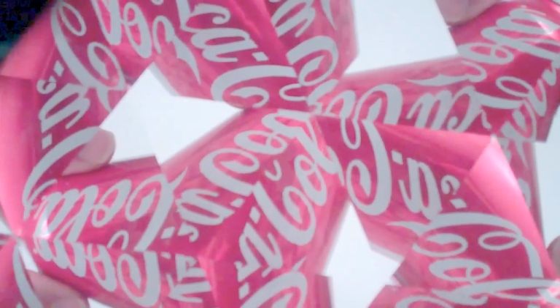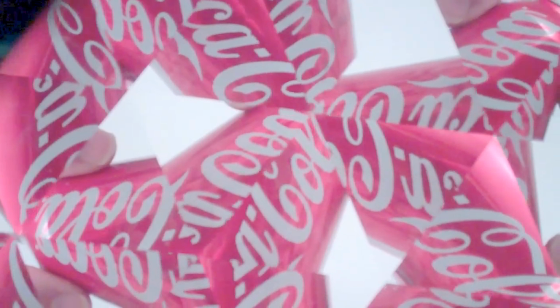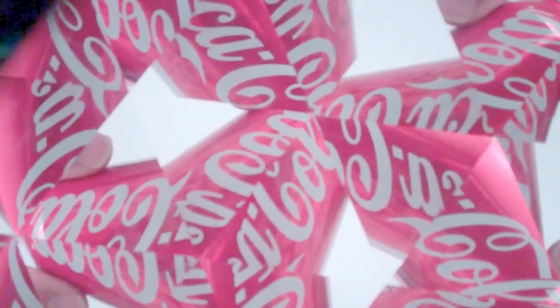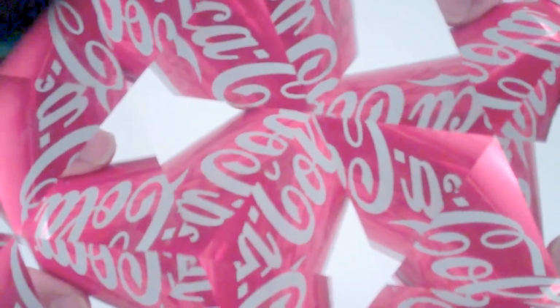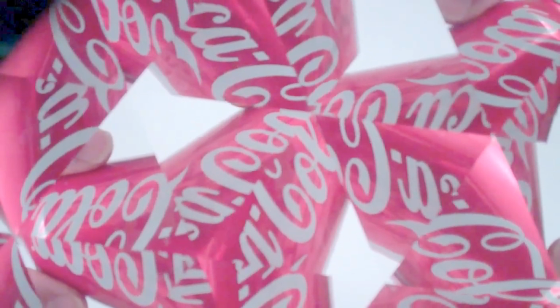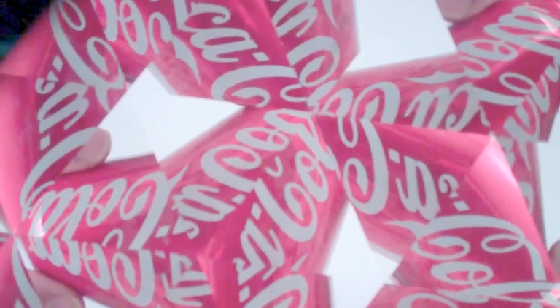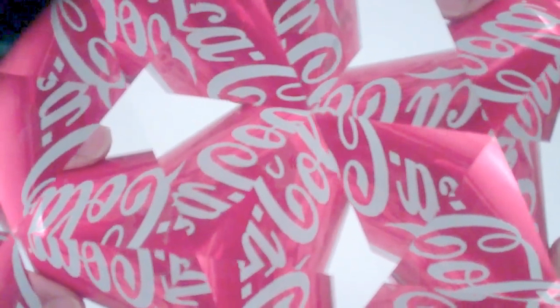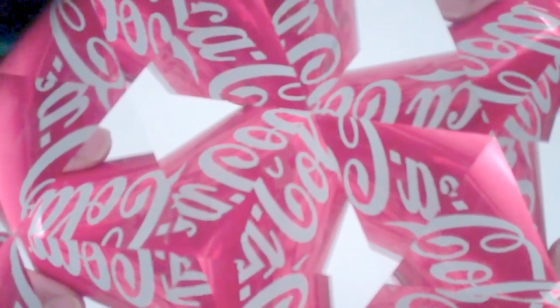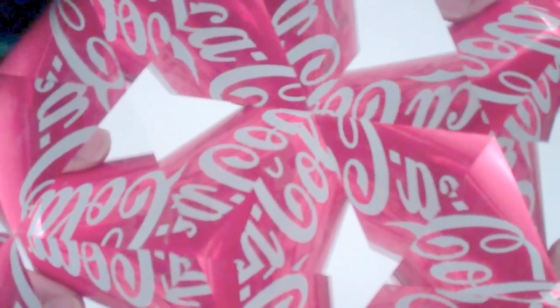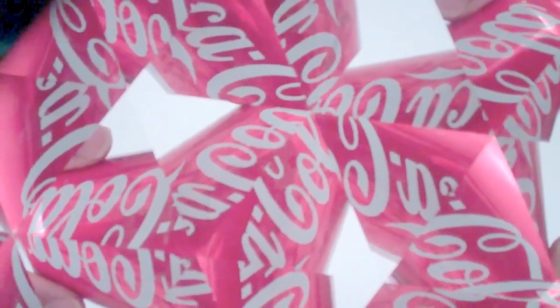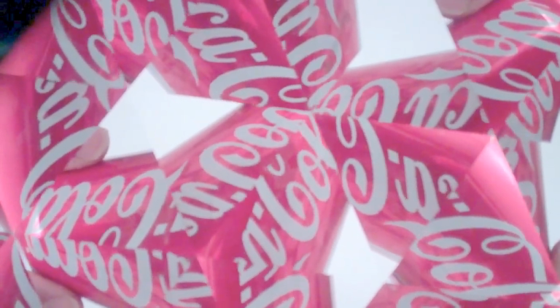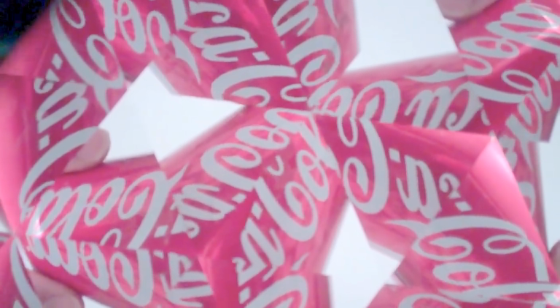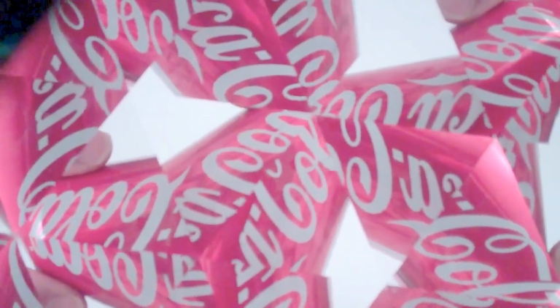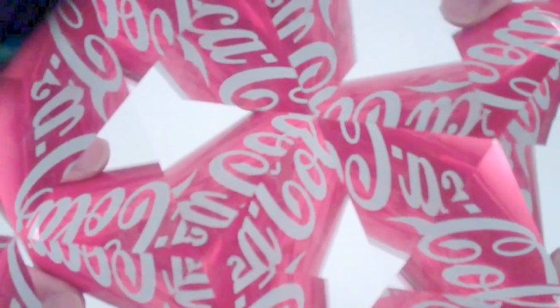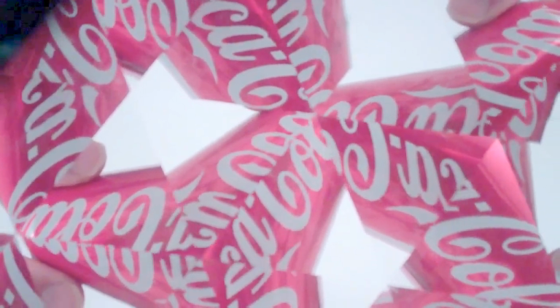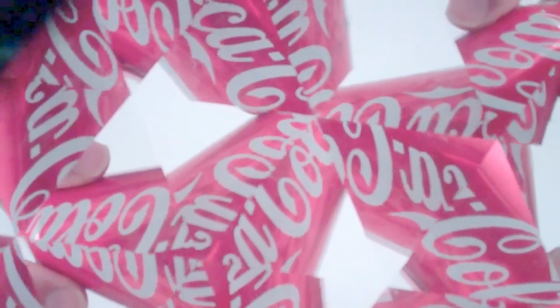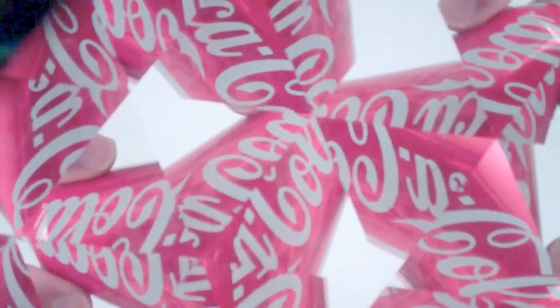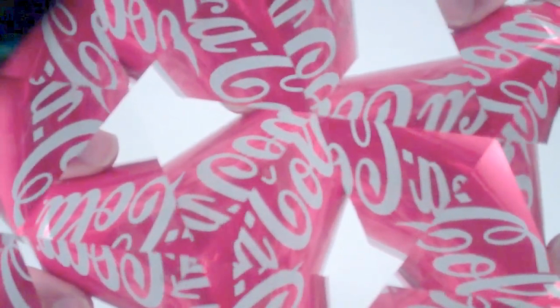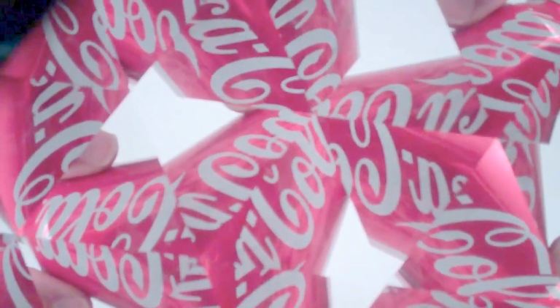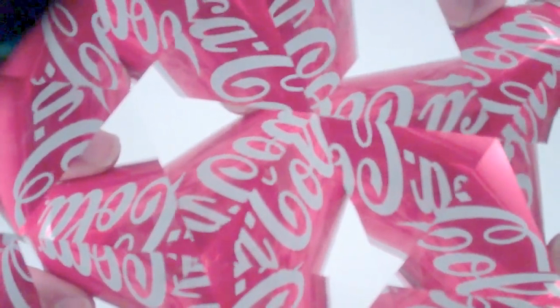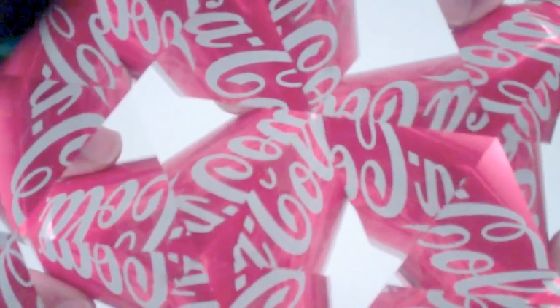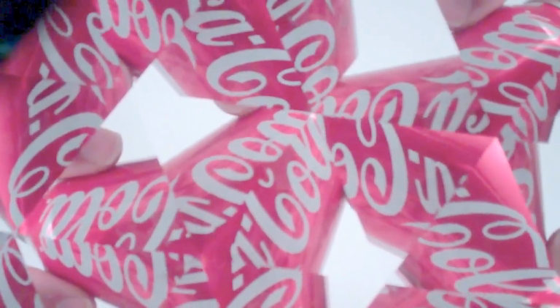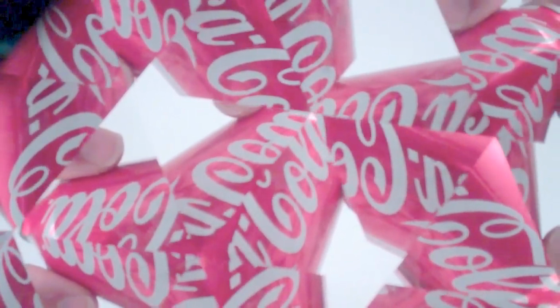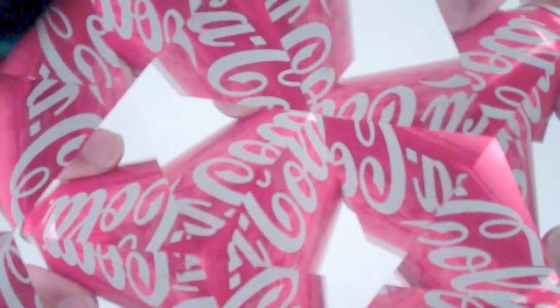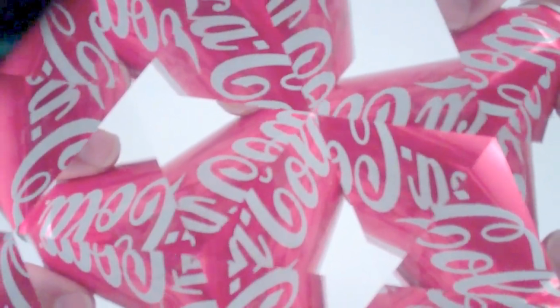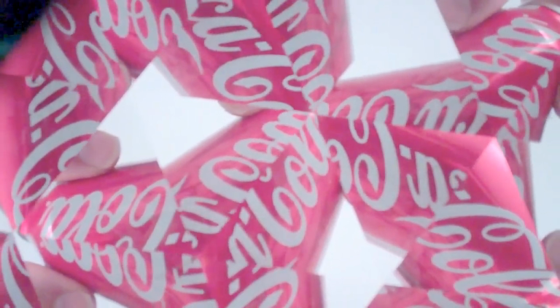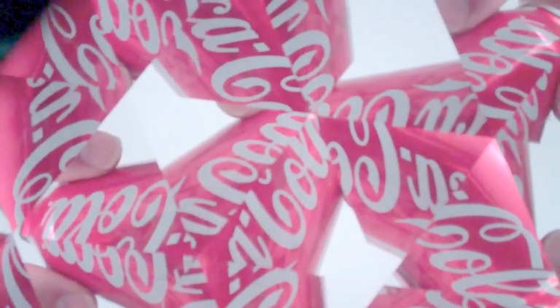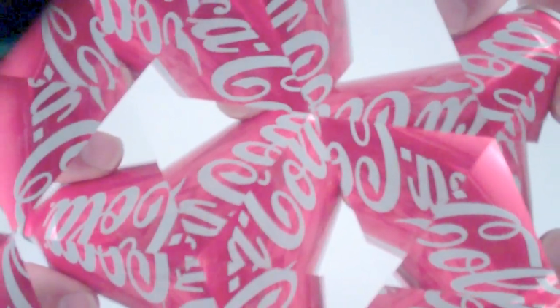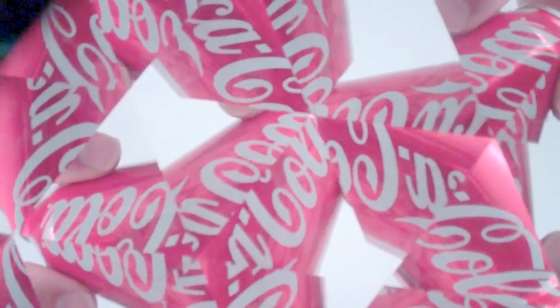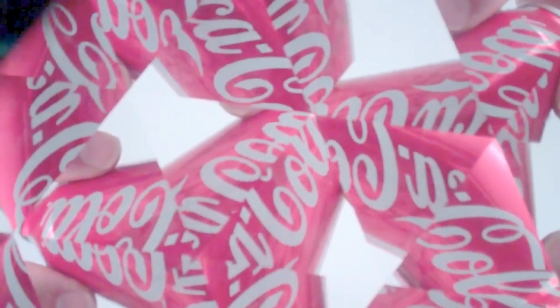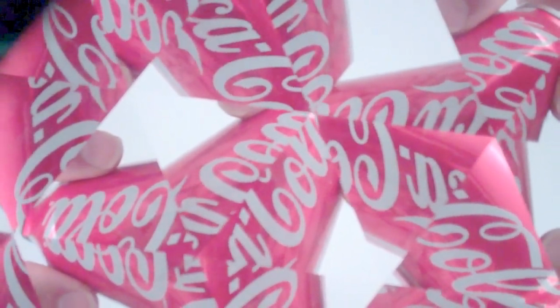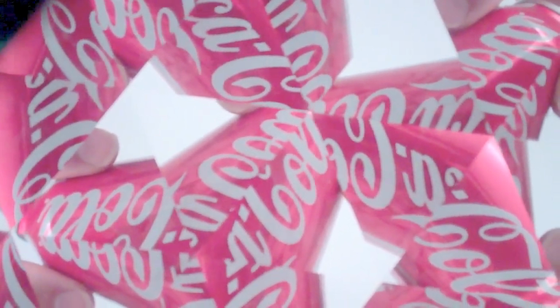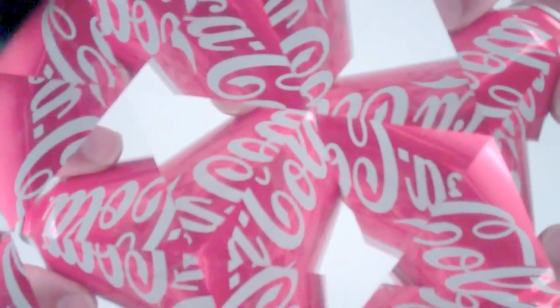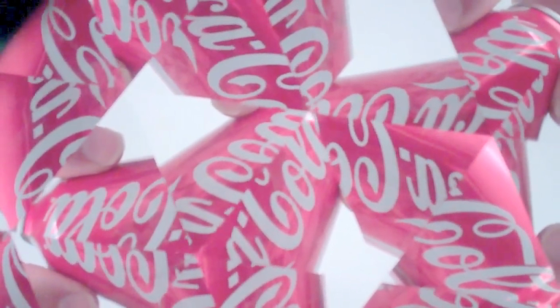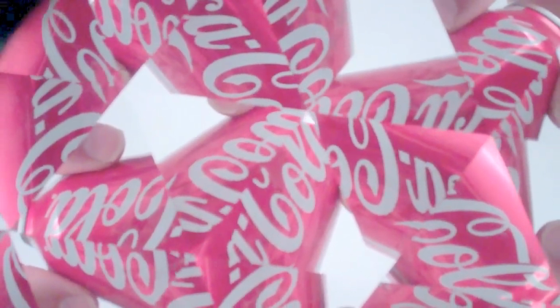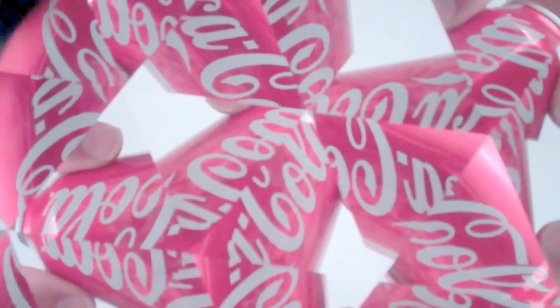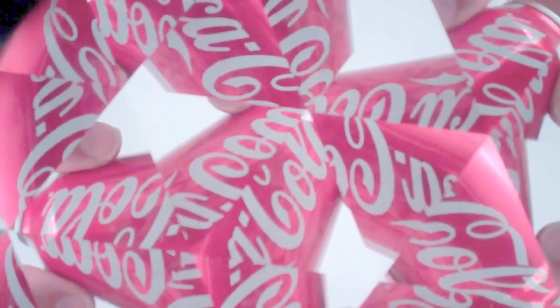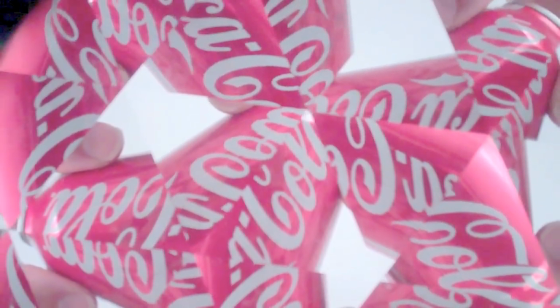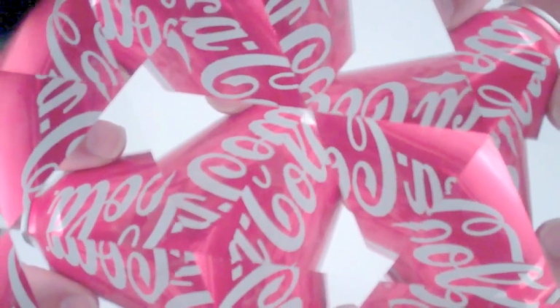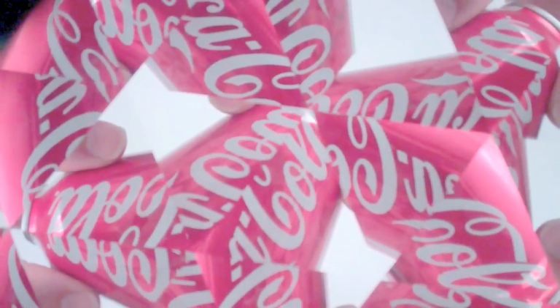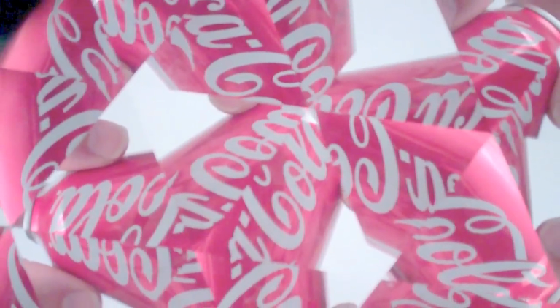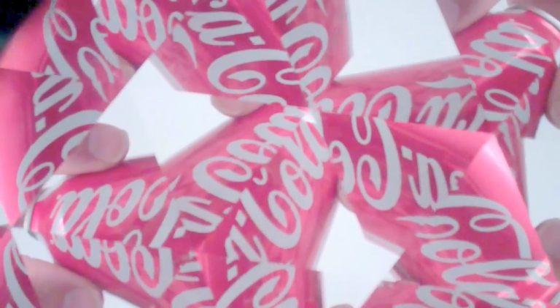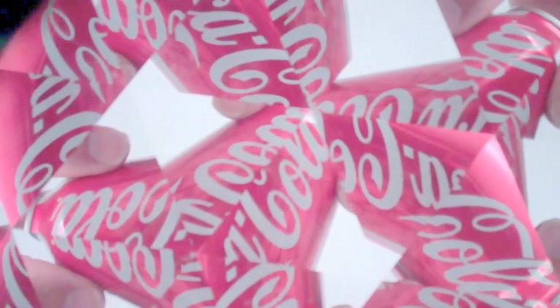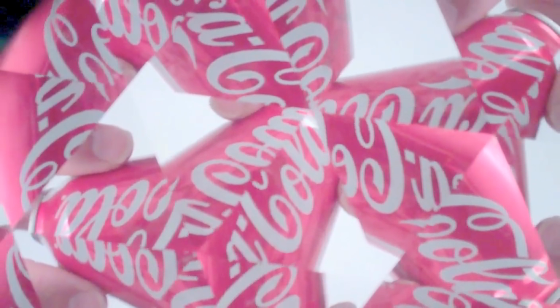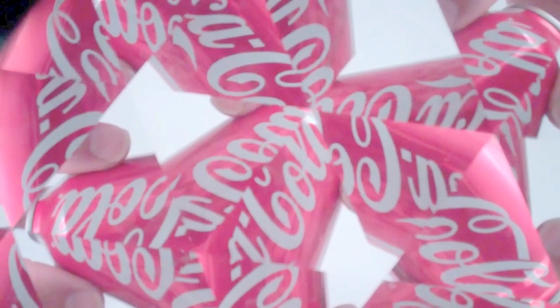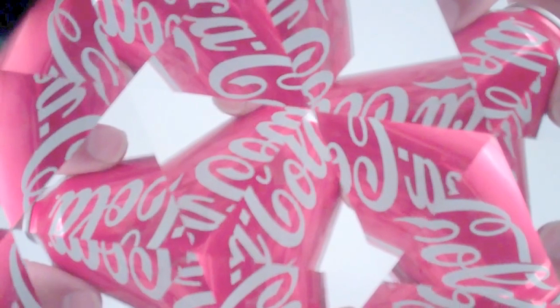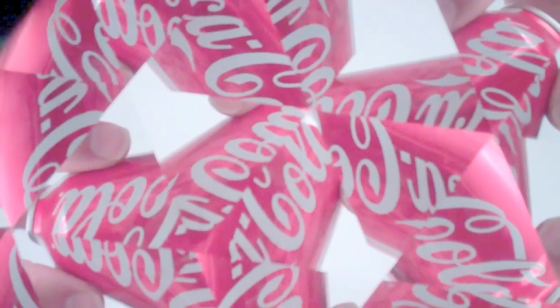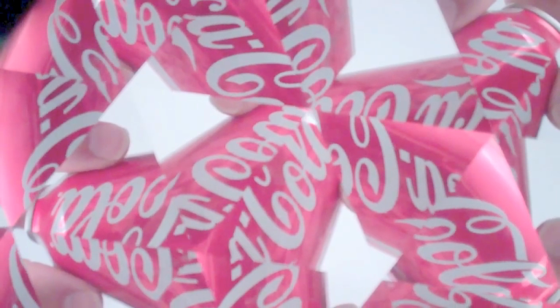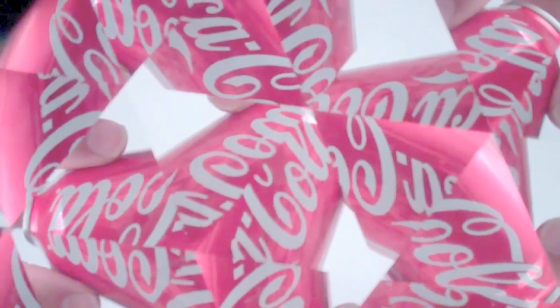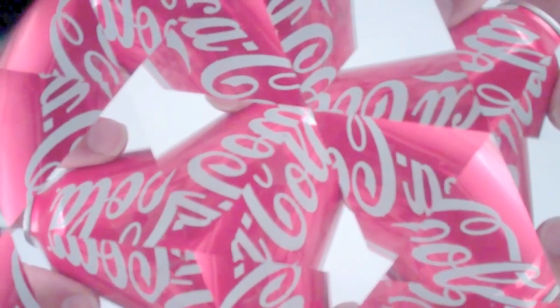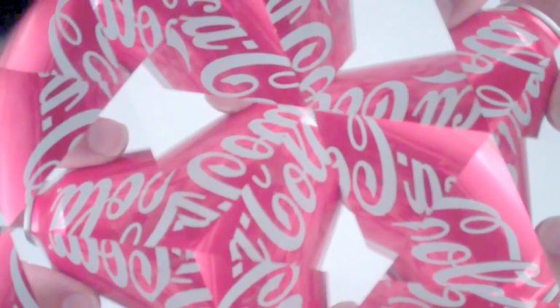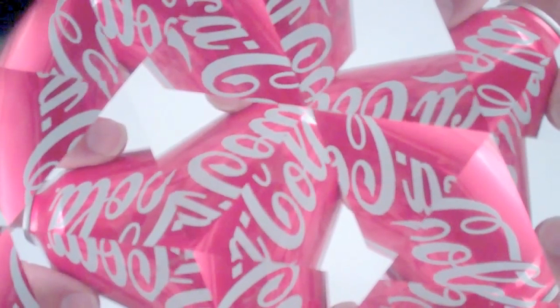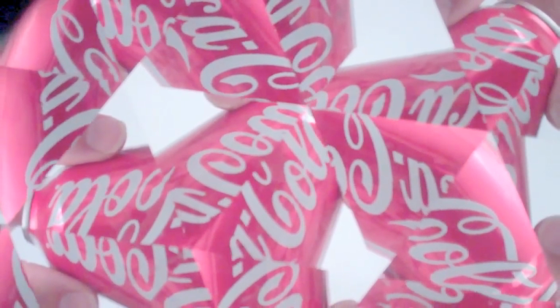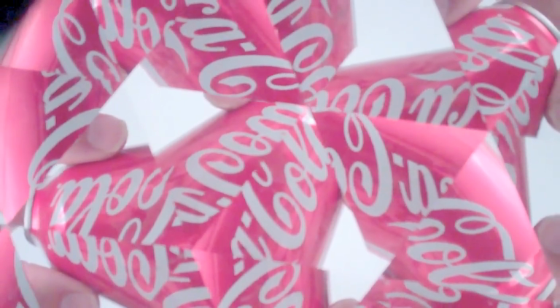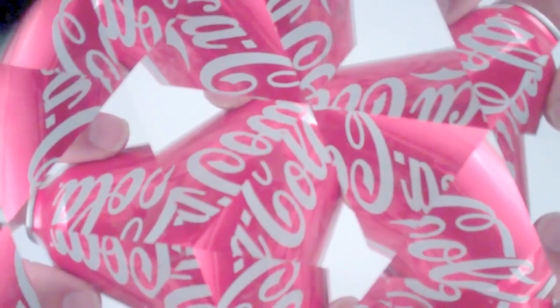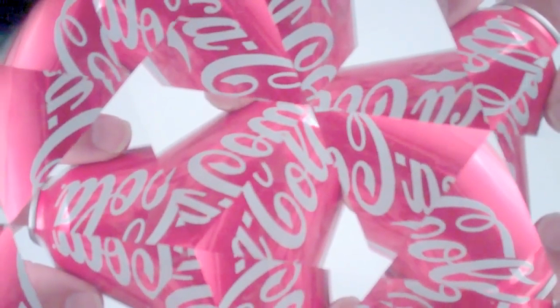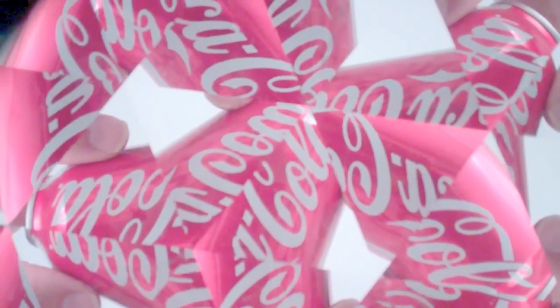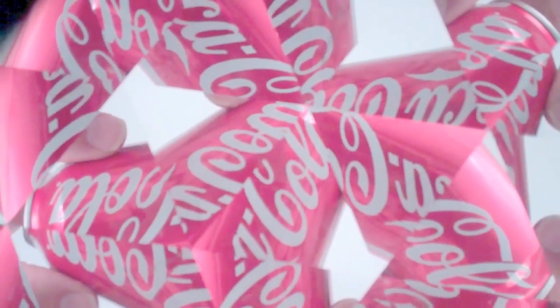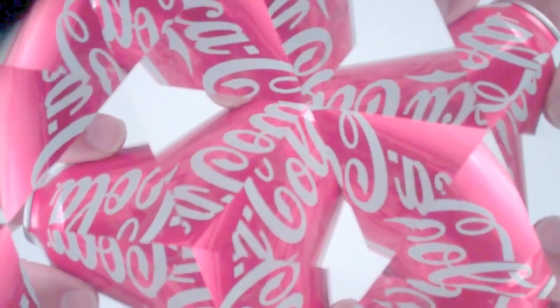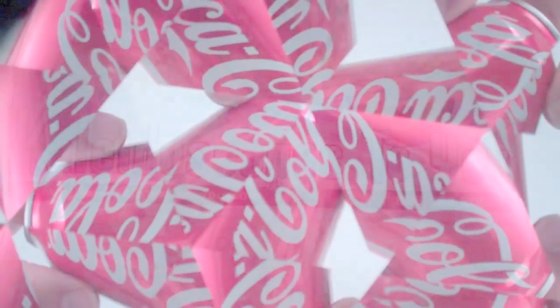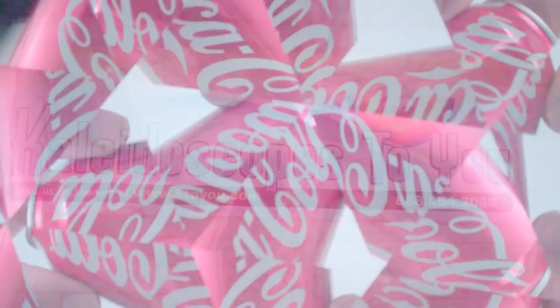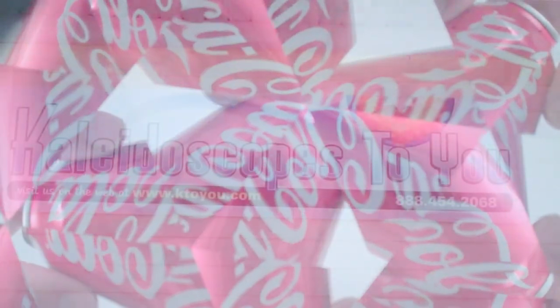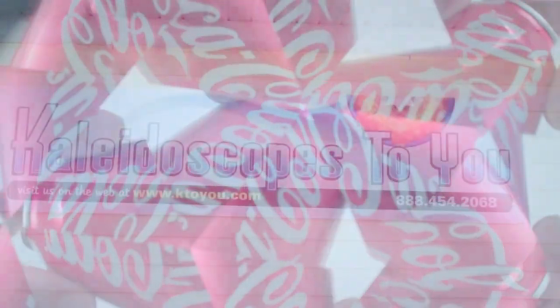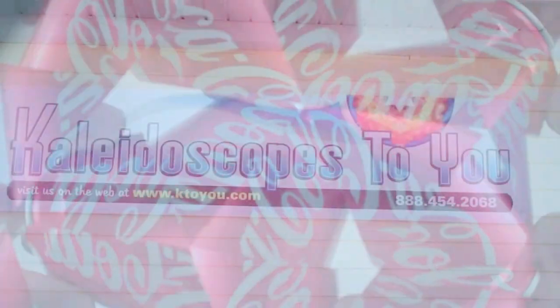This camera lens teleidoscope is currently available at Kaleidoscopes2U.com.